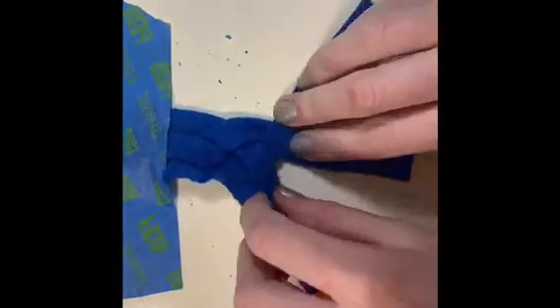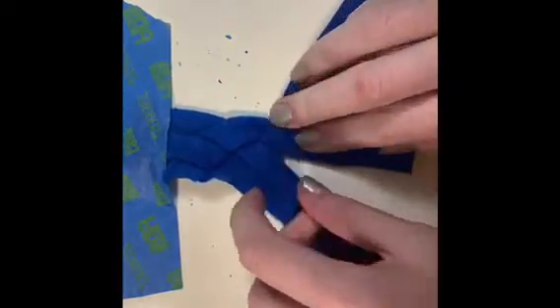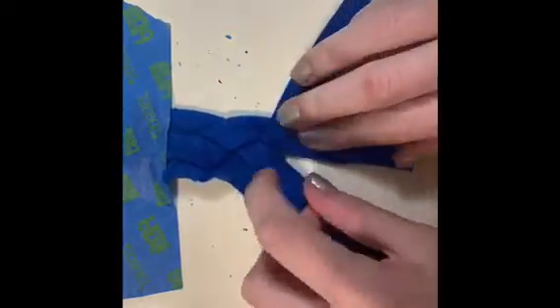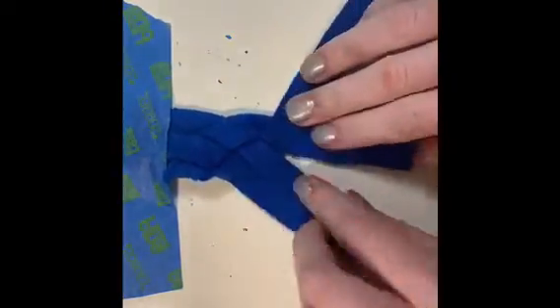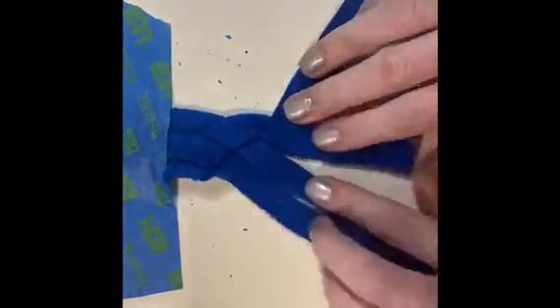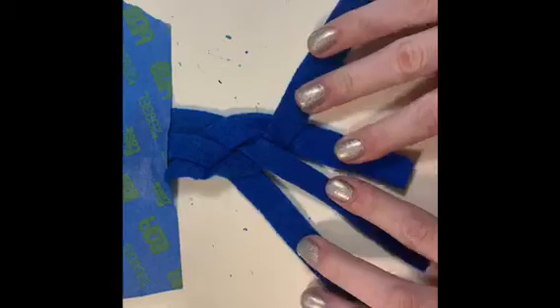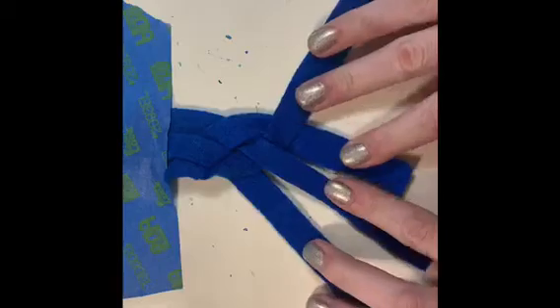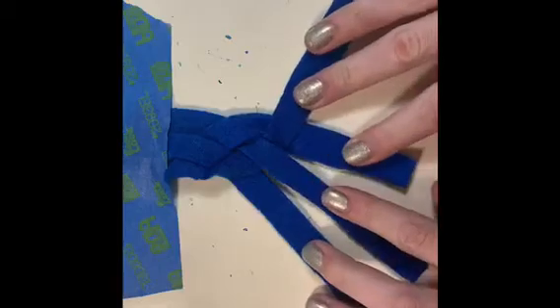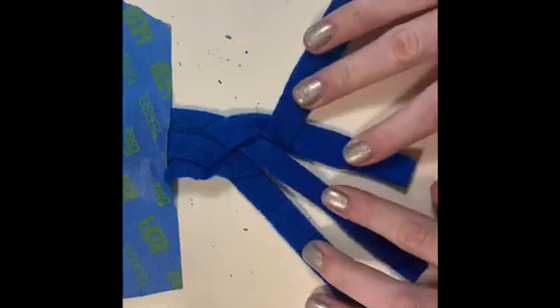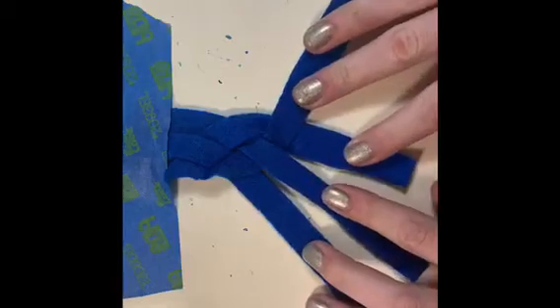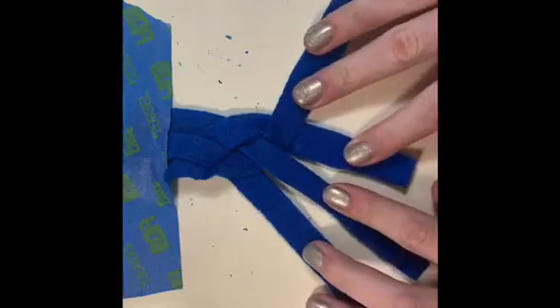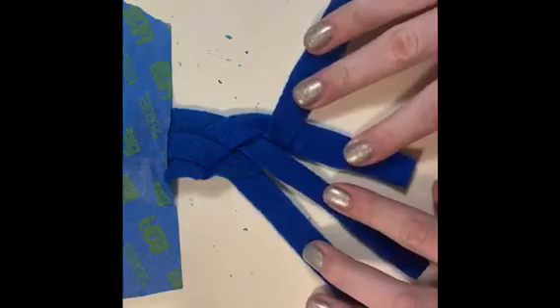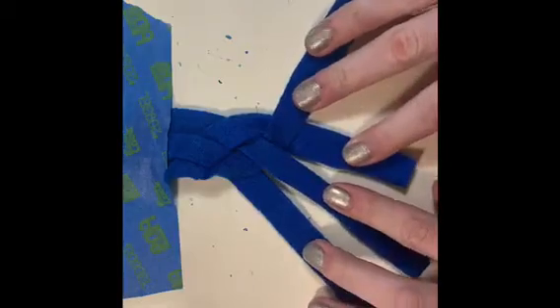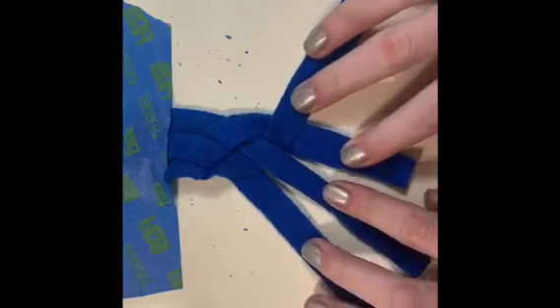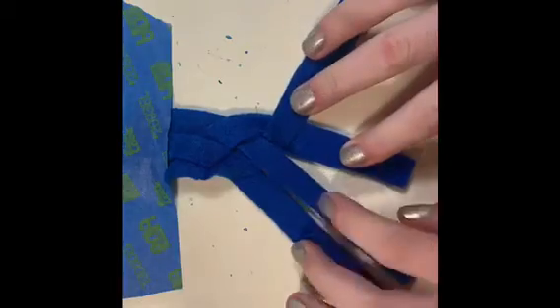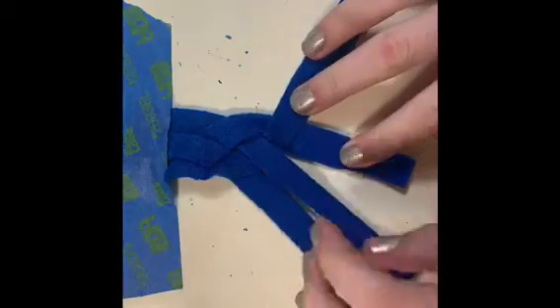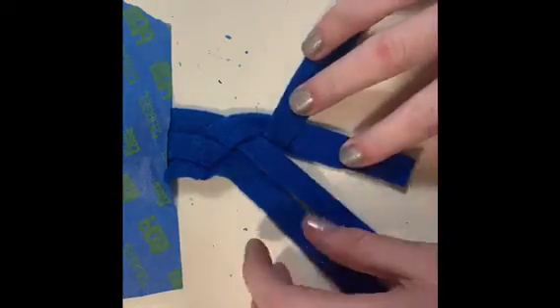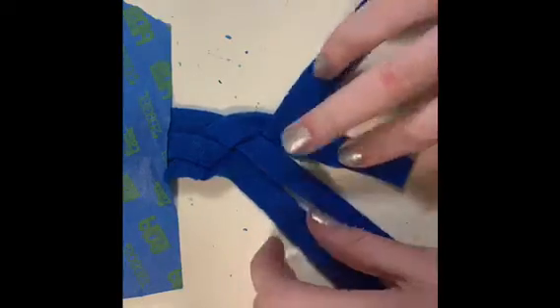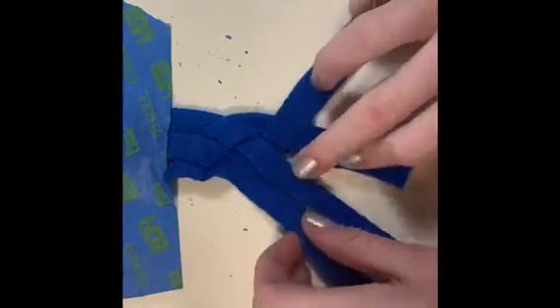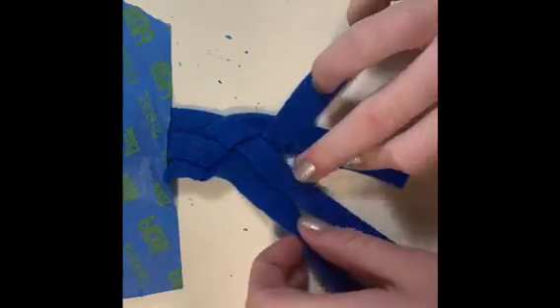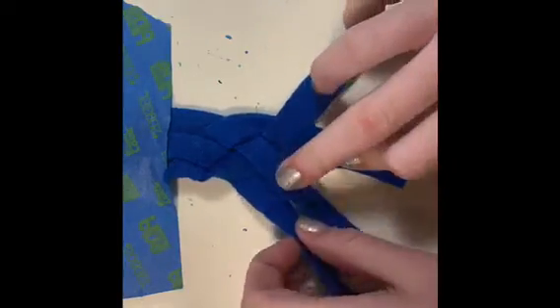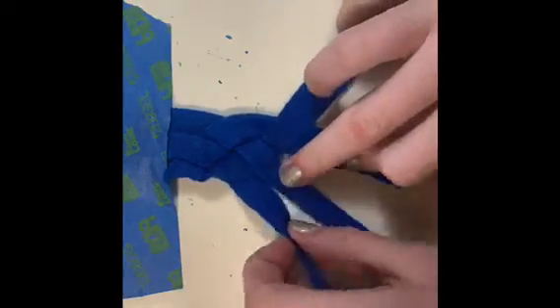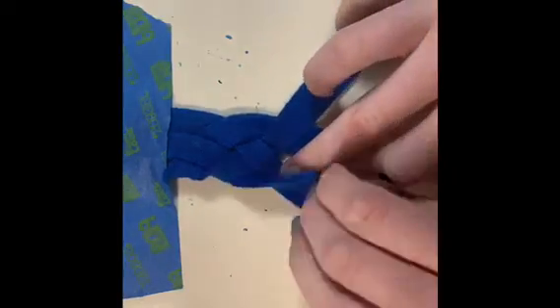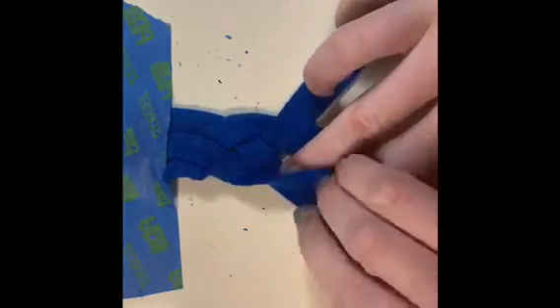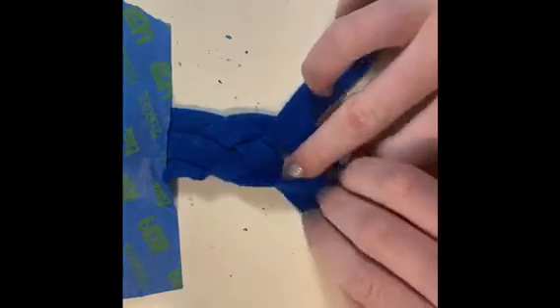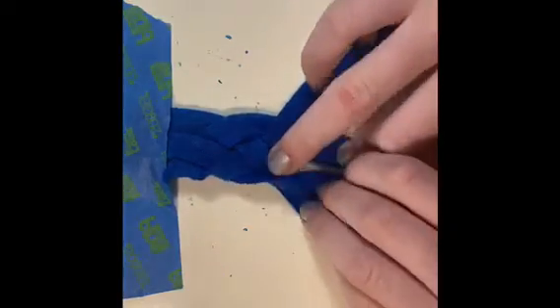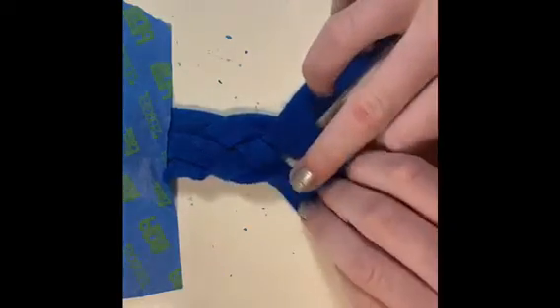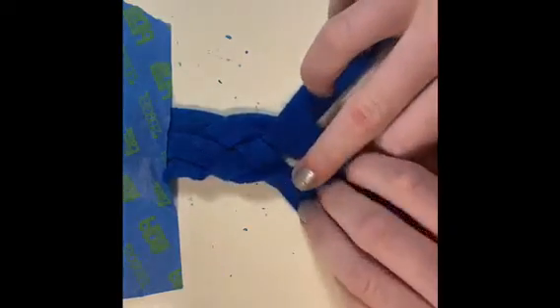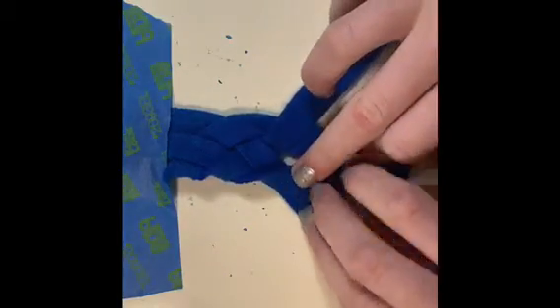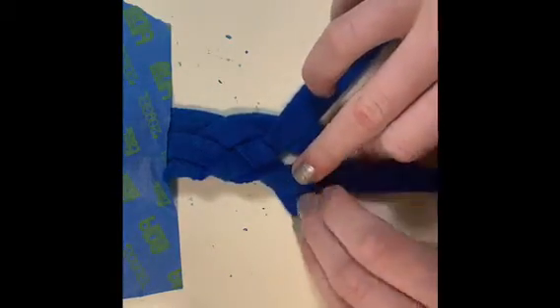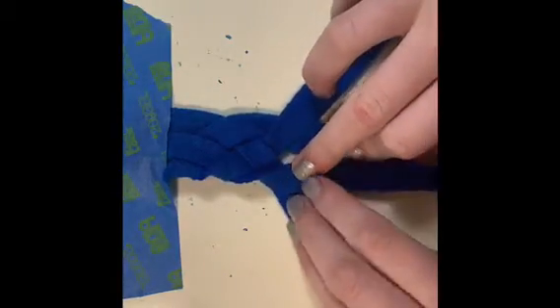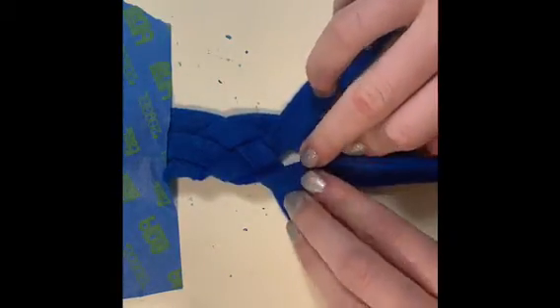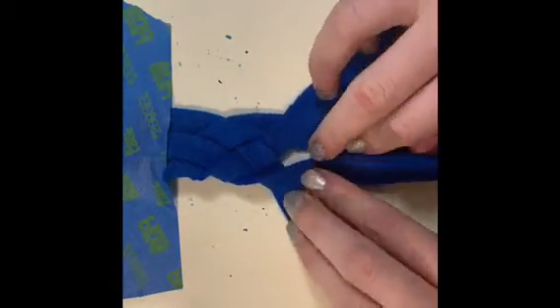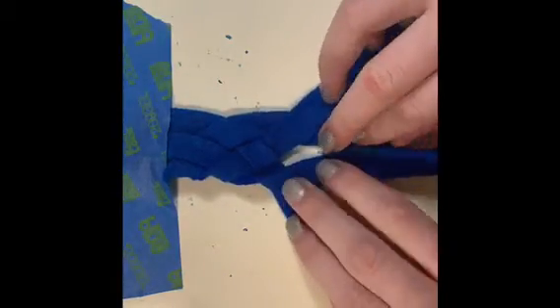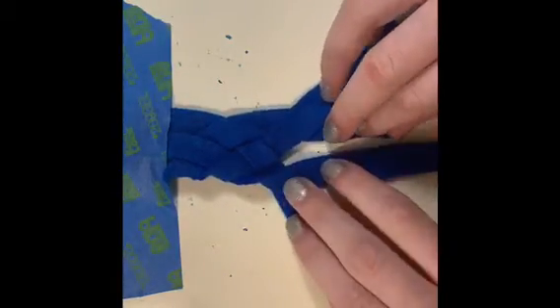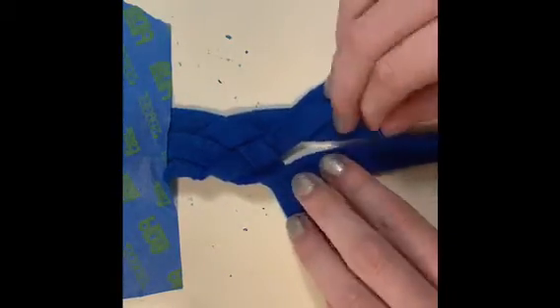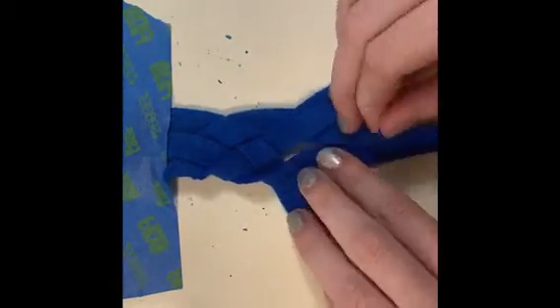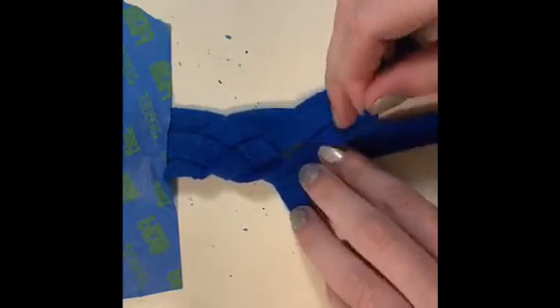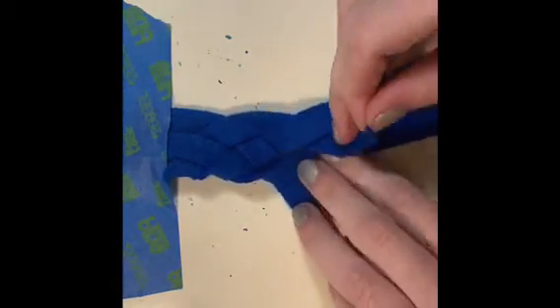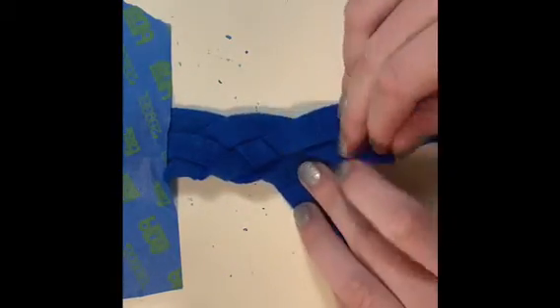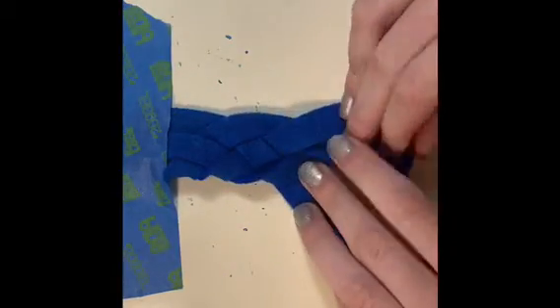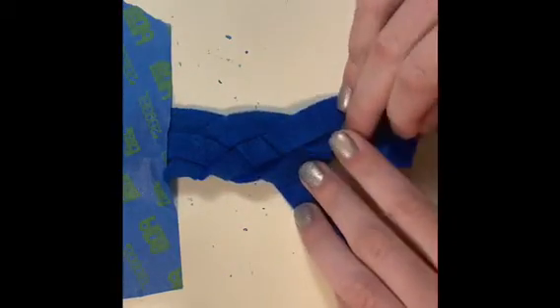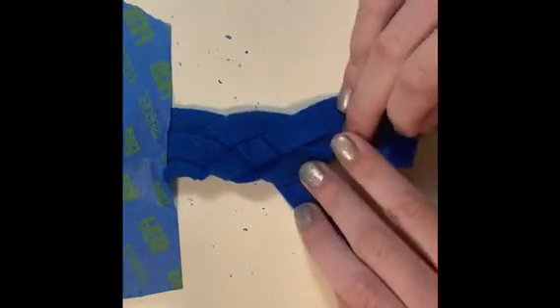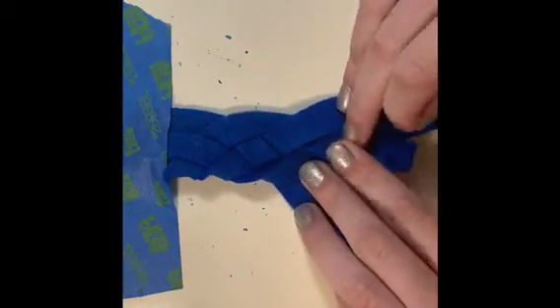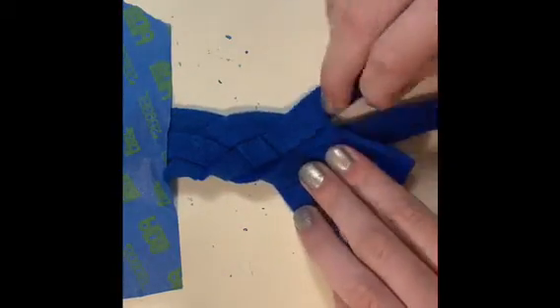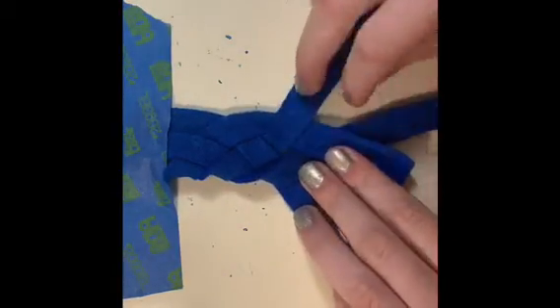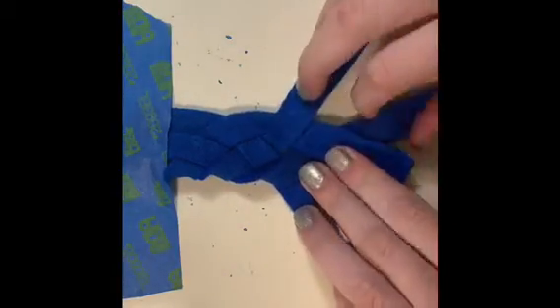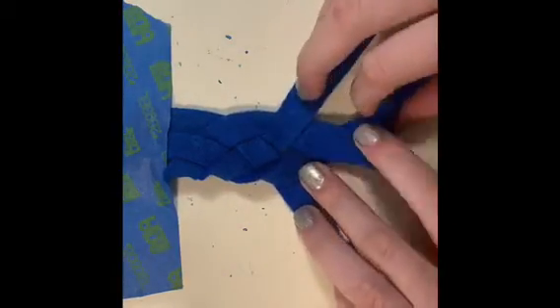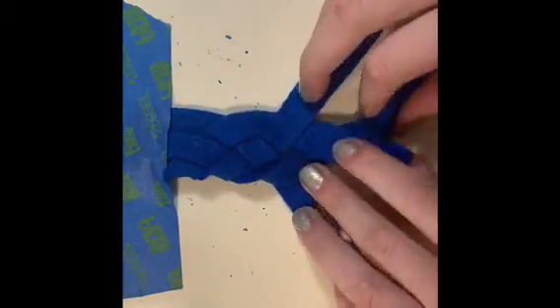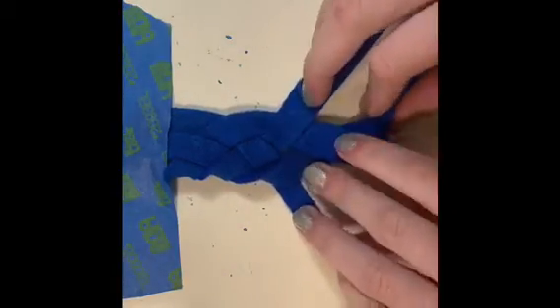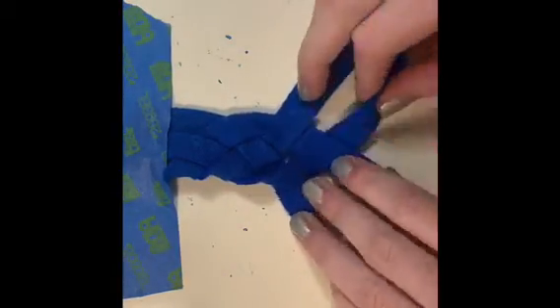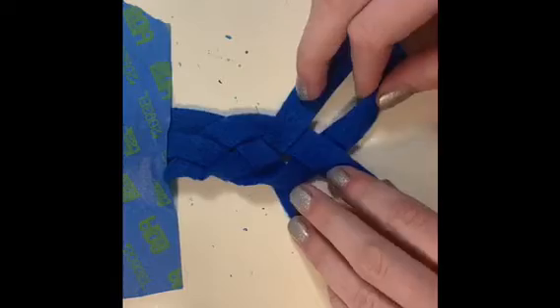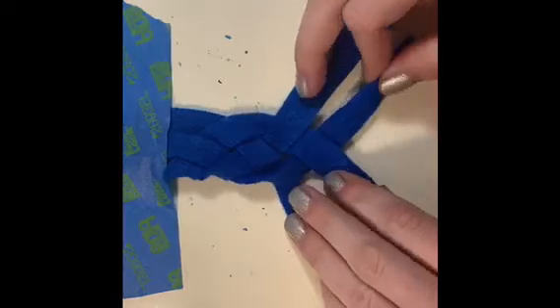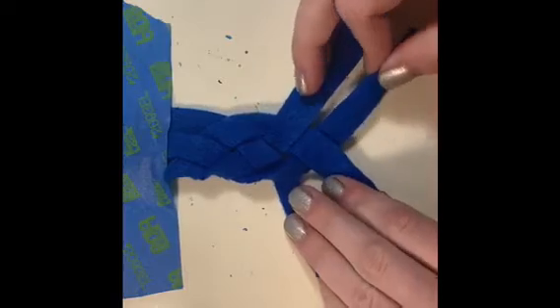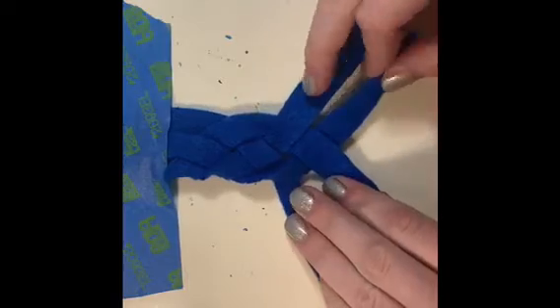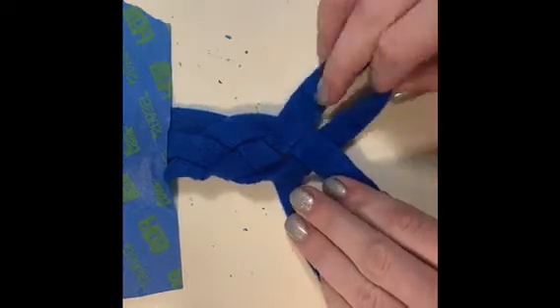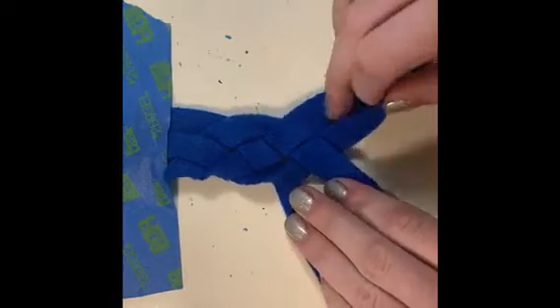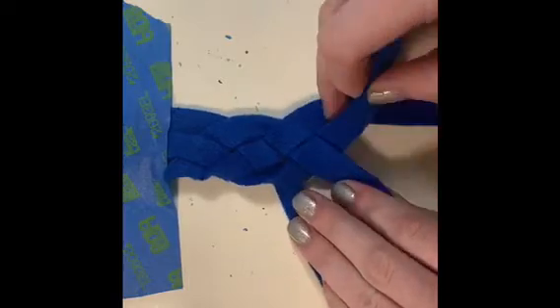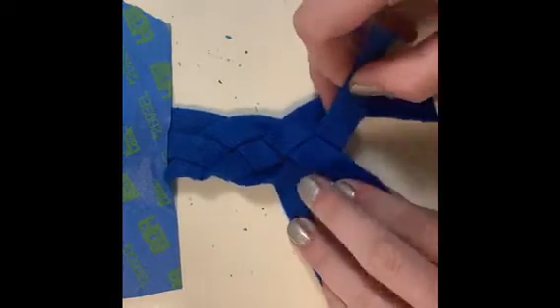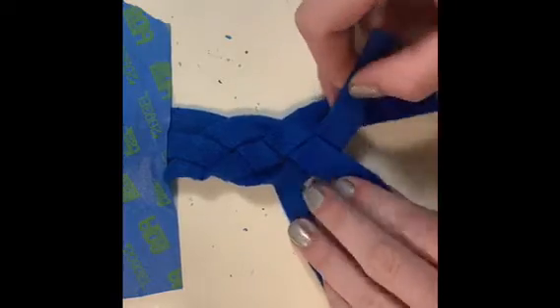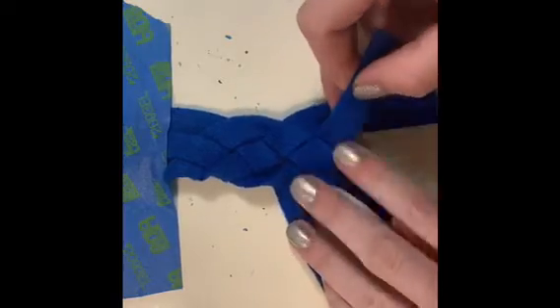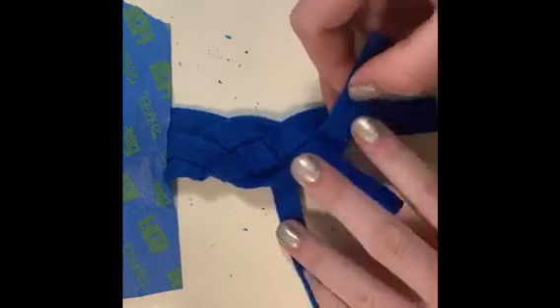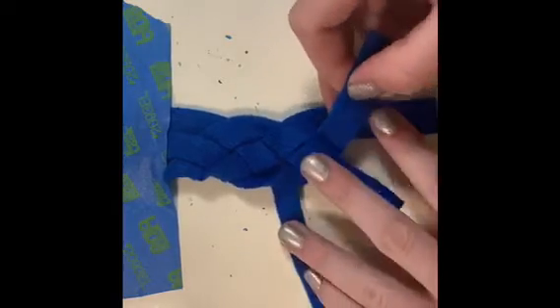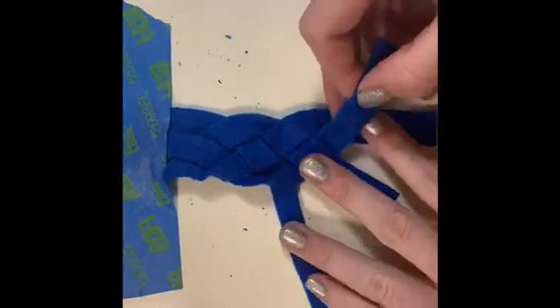You want to repeat this as many times until you get to the end of the string. Tie a knot, and then you can wear it as a bracelet.